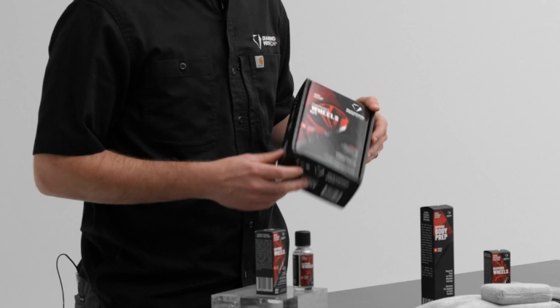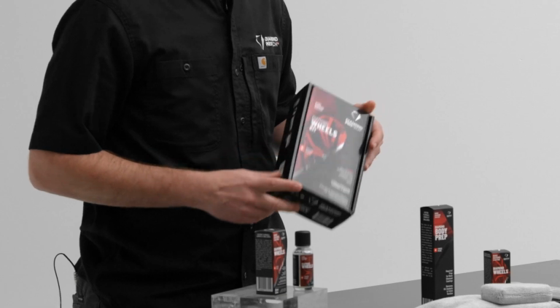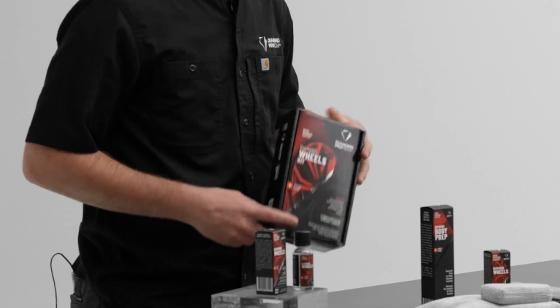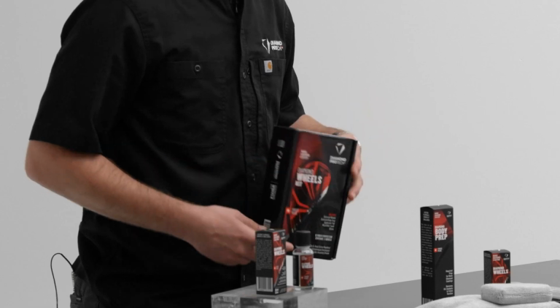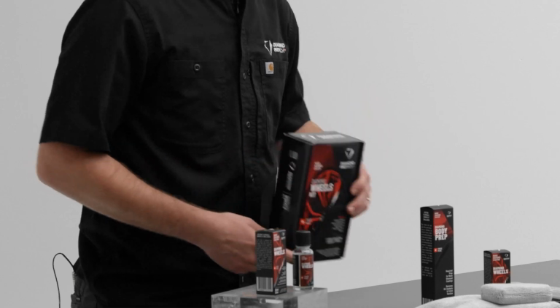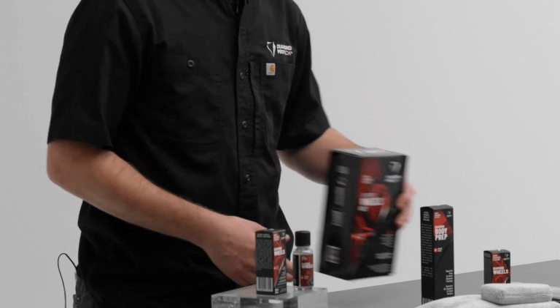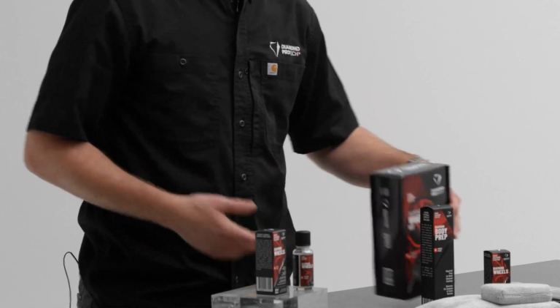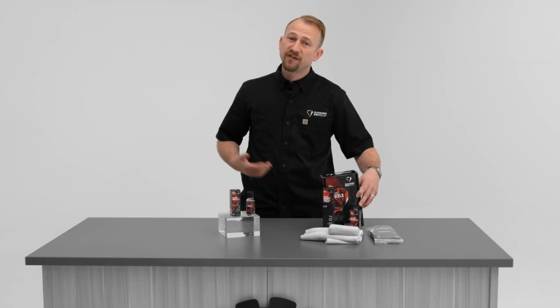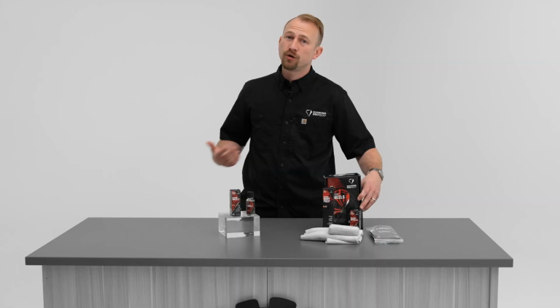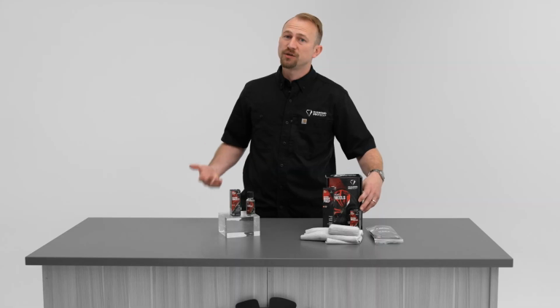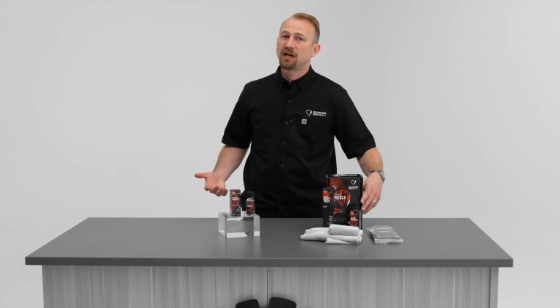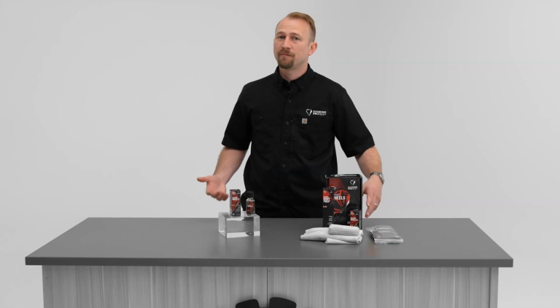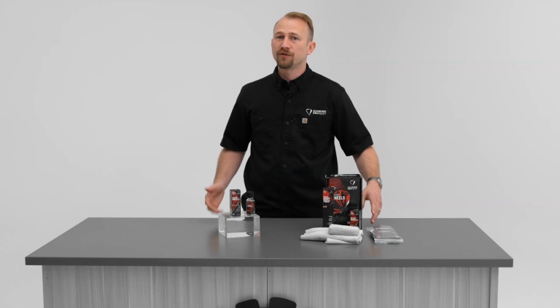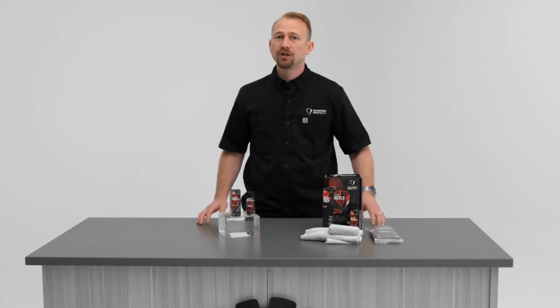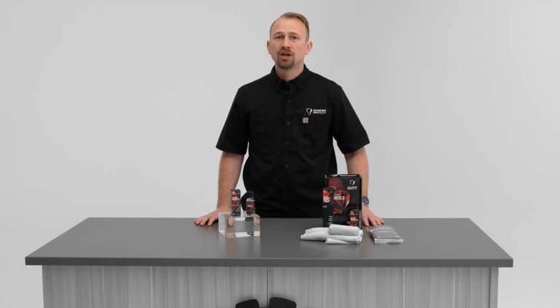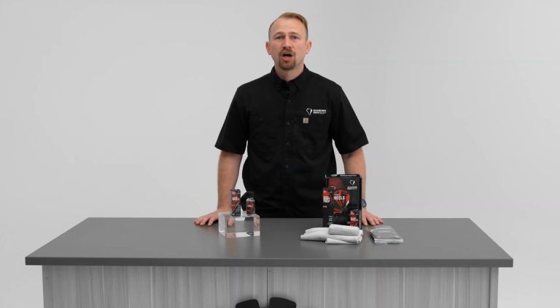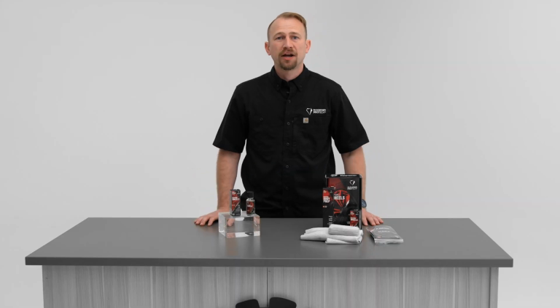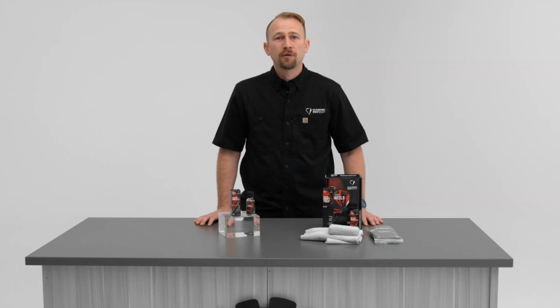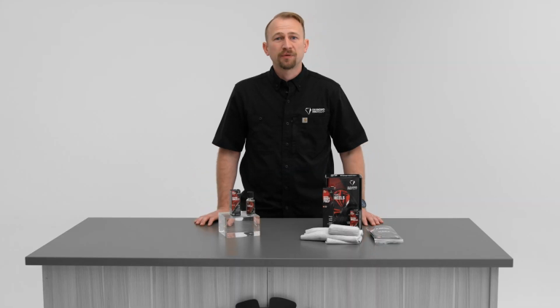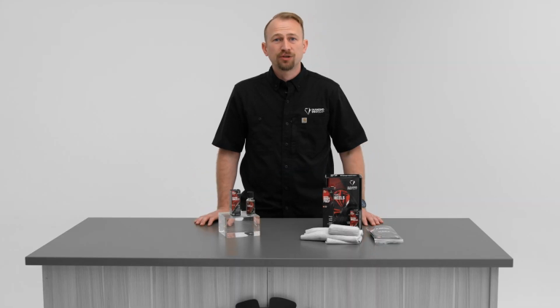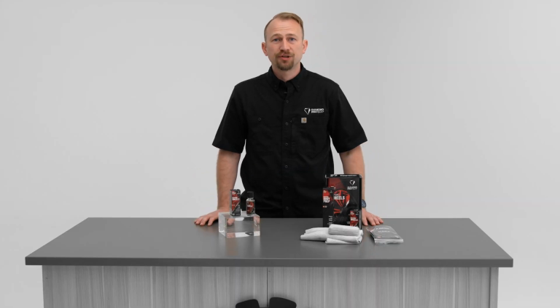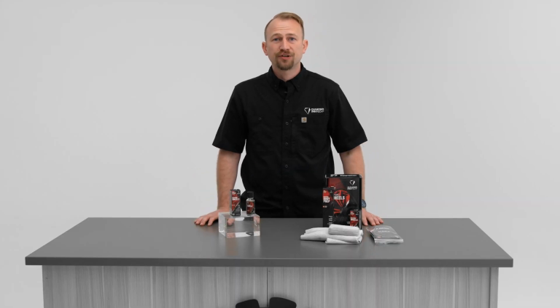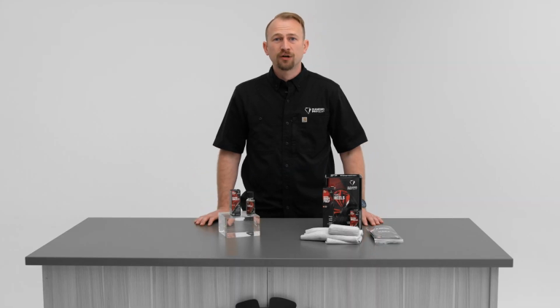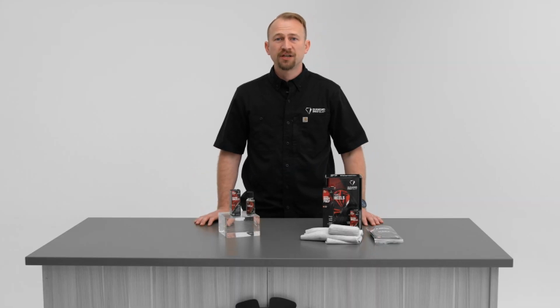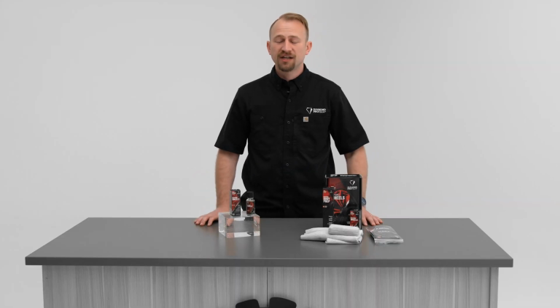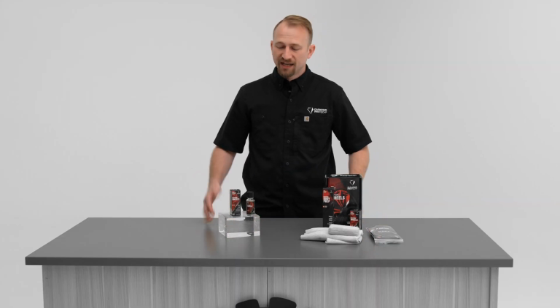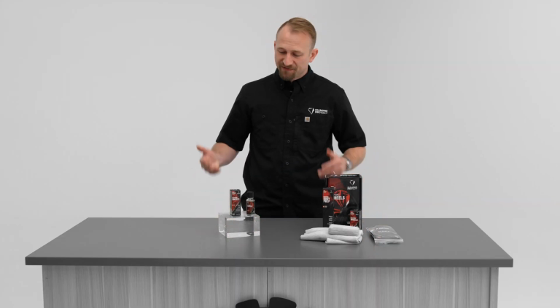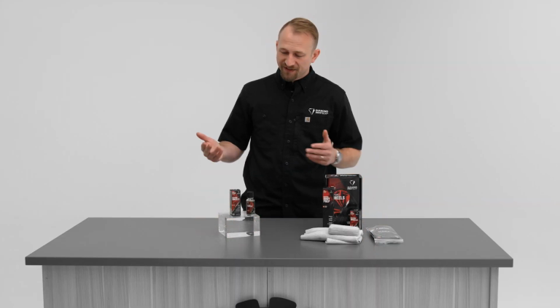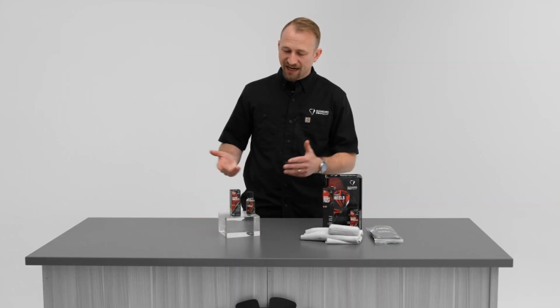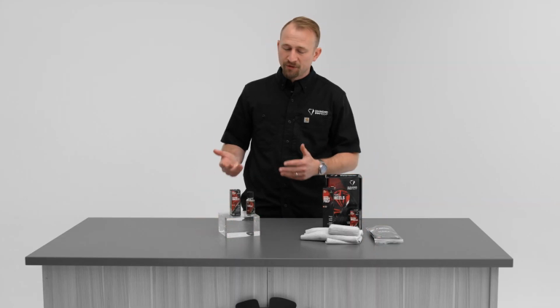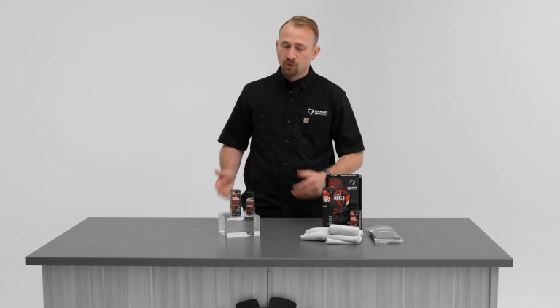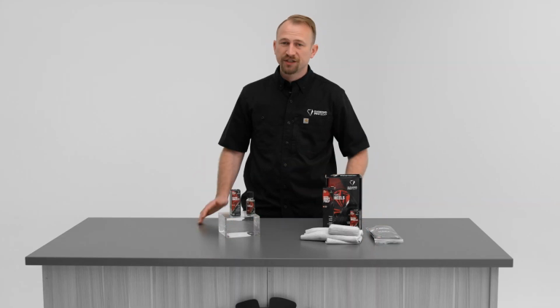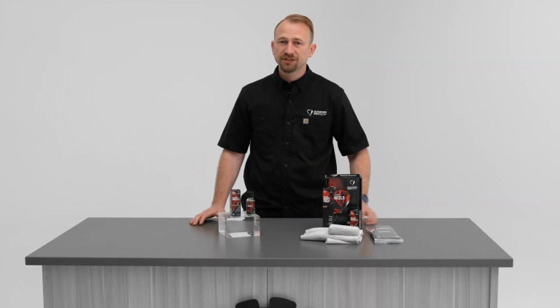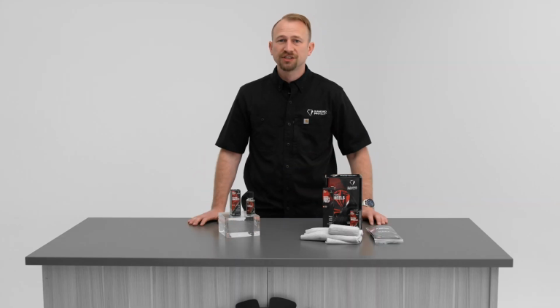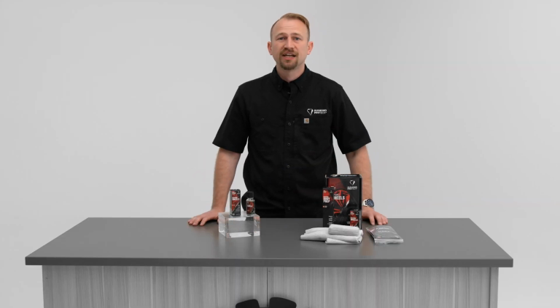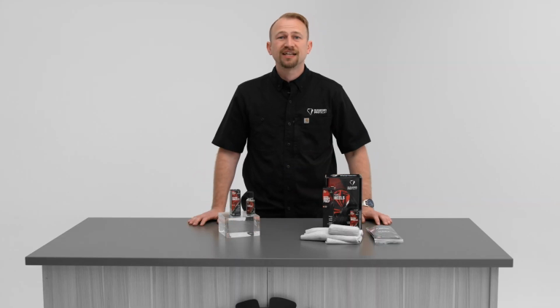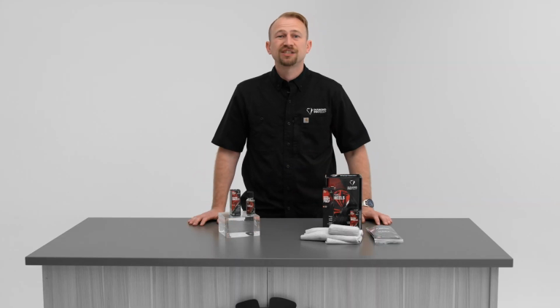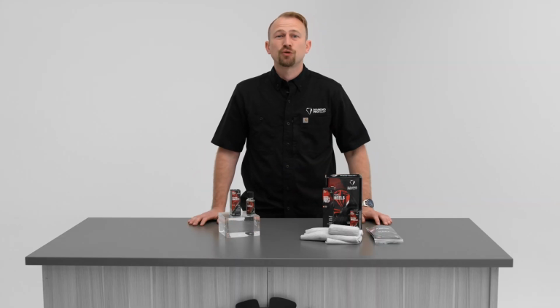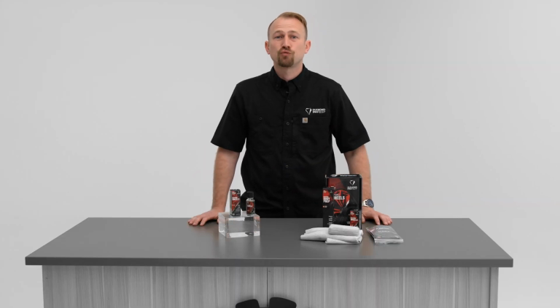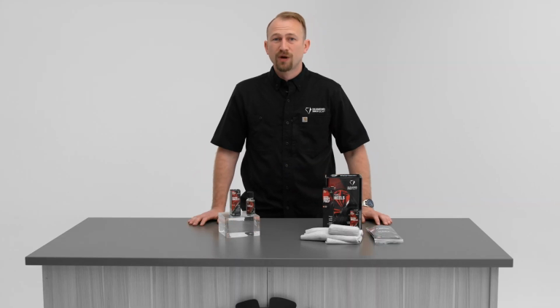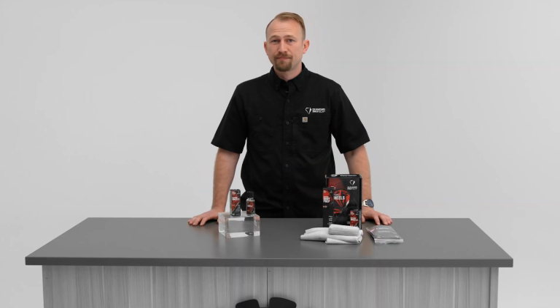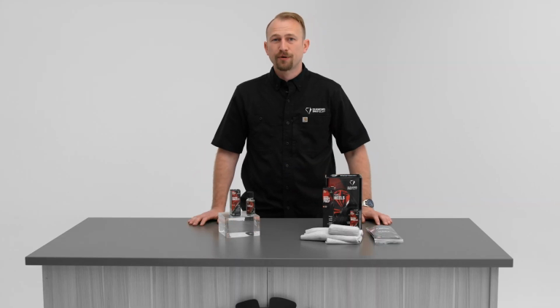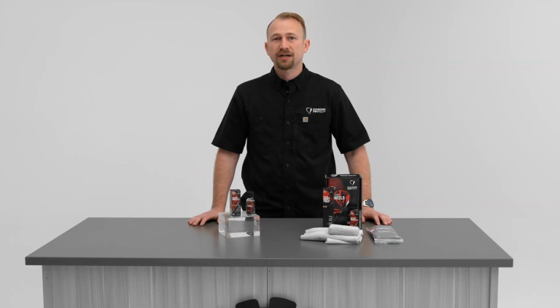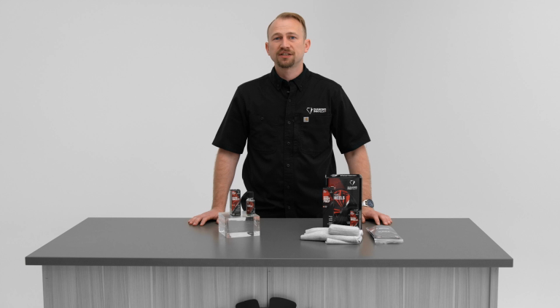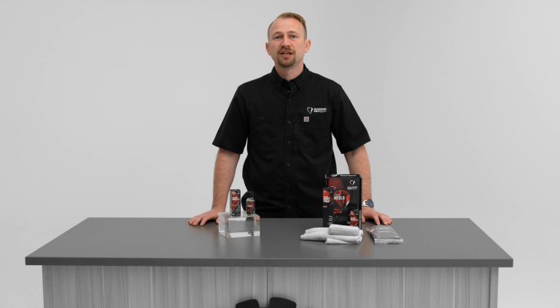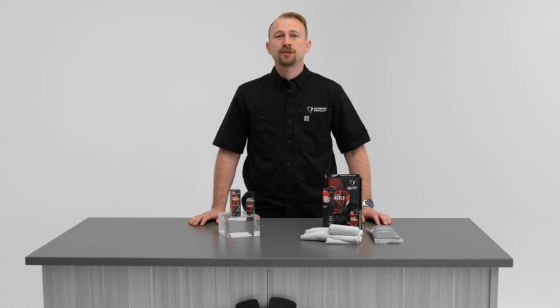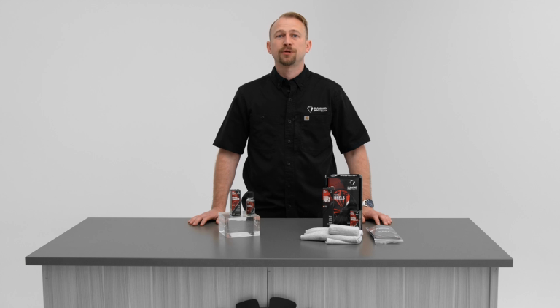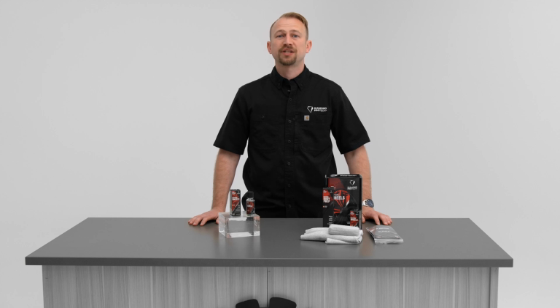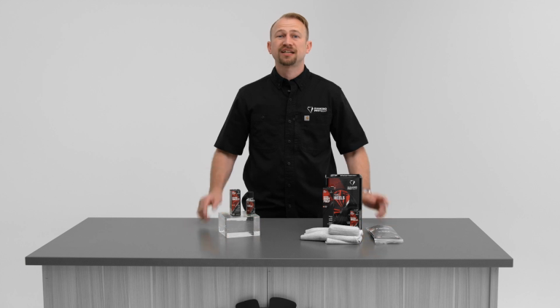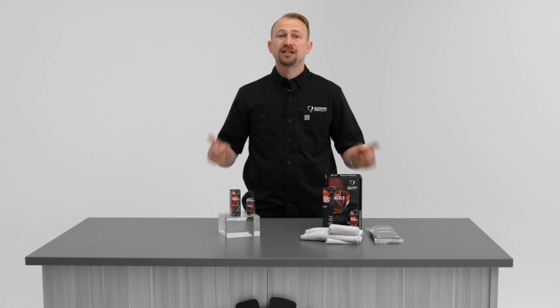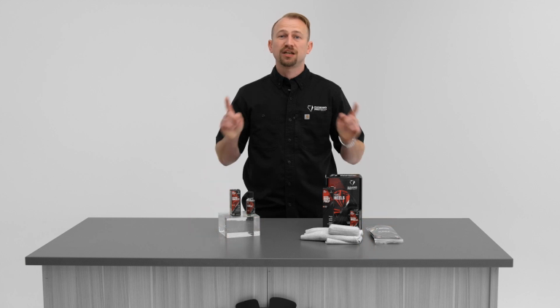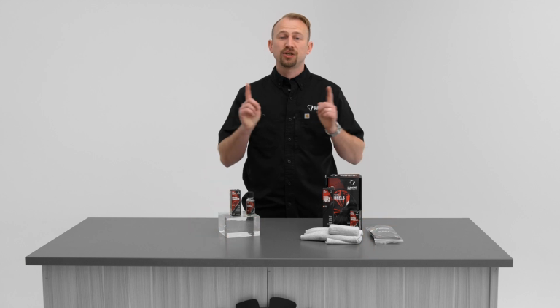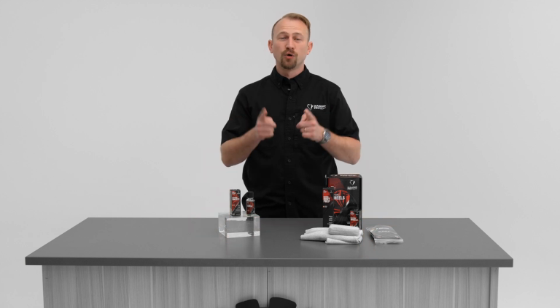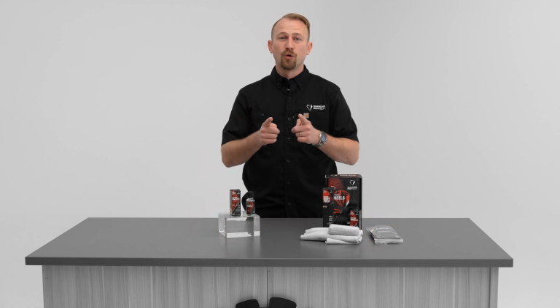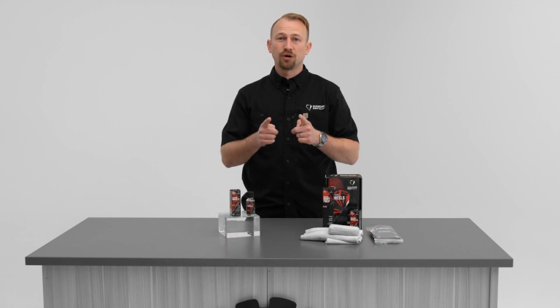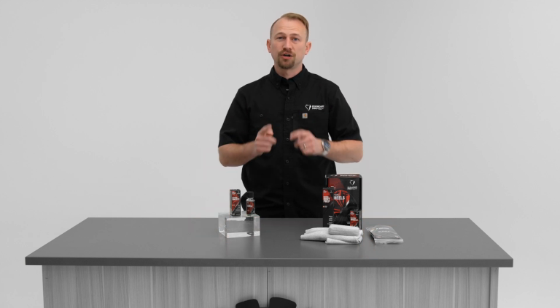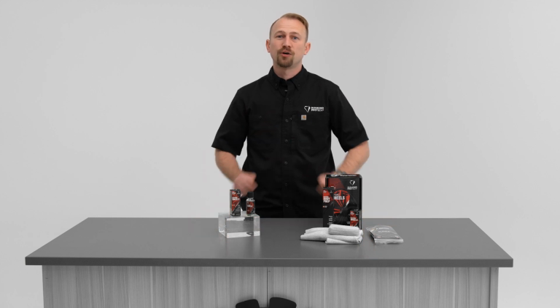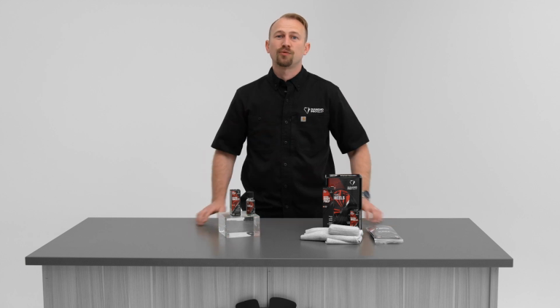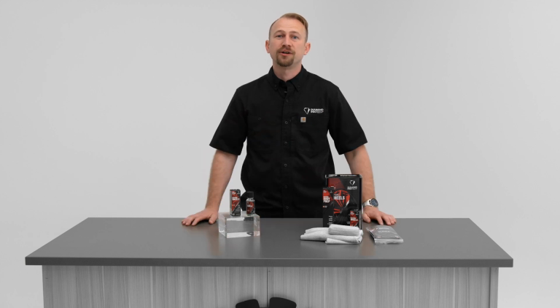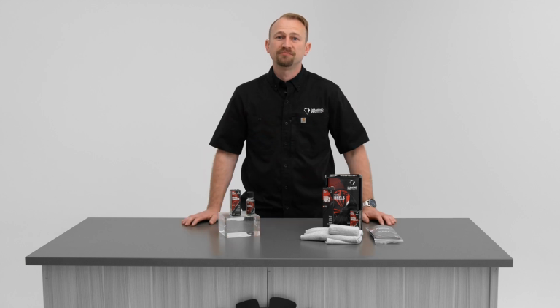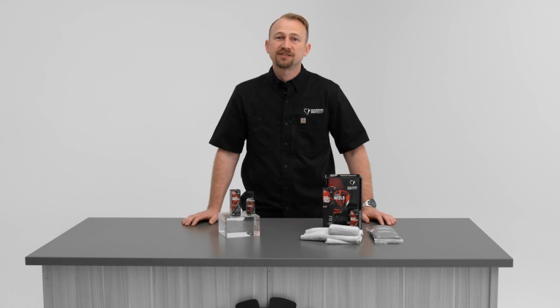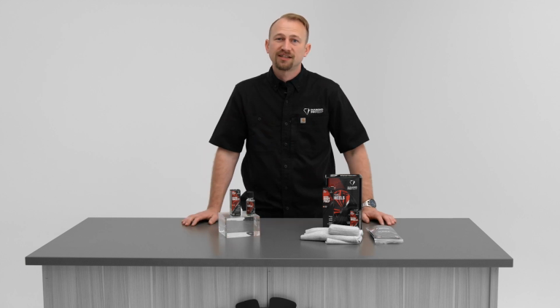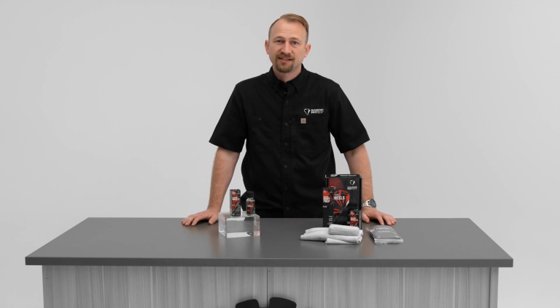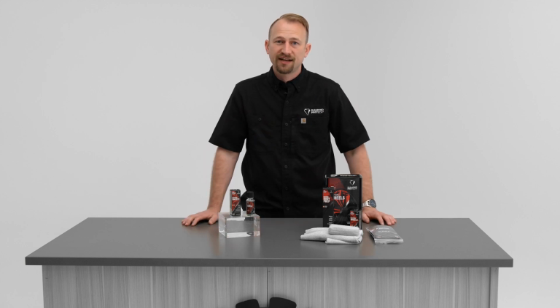I hope this video was helpful on helping you determine if Diamond Wheels is the right product to protect your rims today.